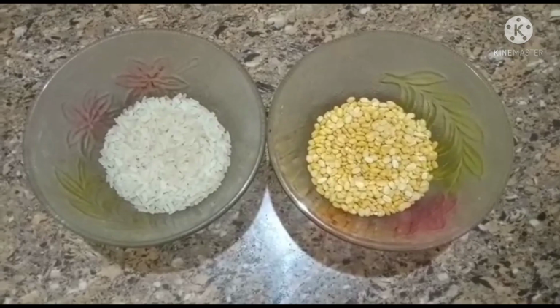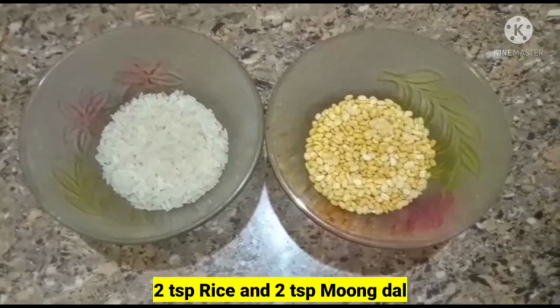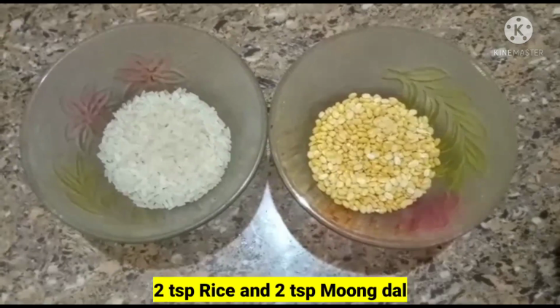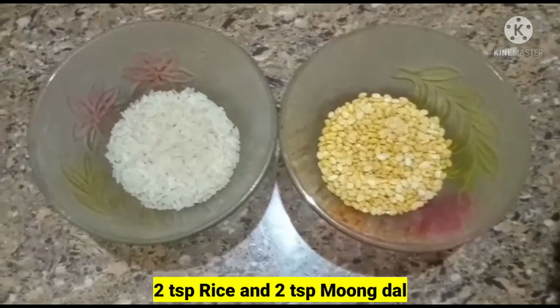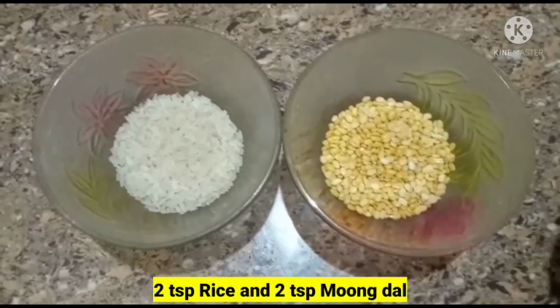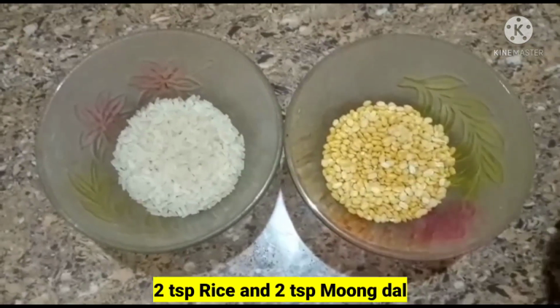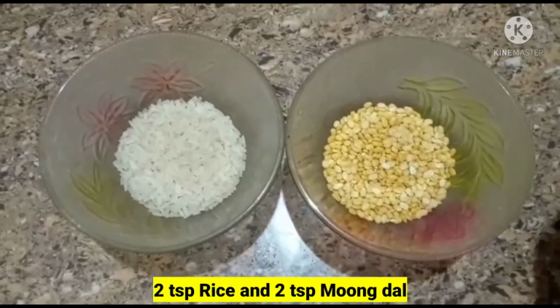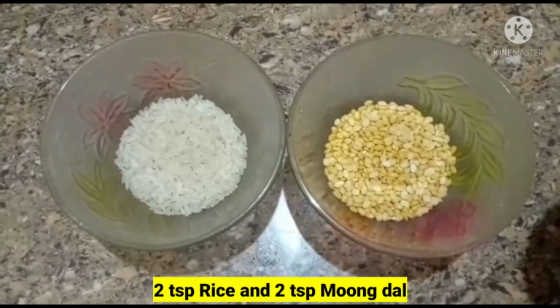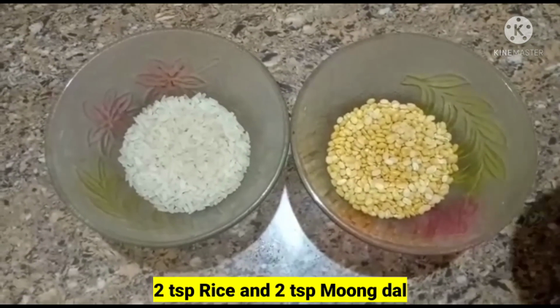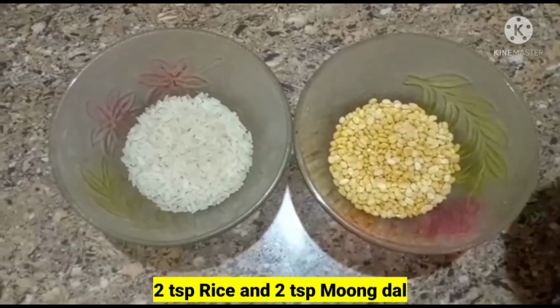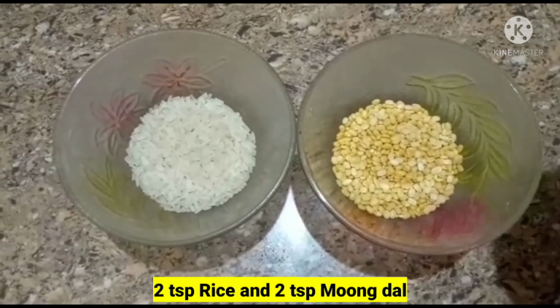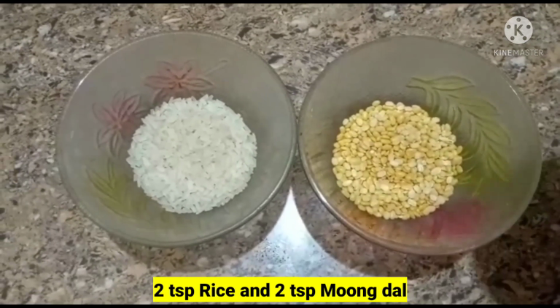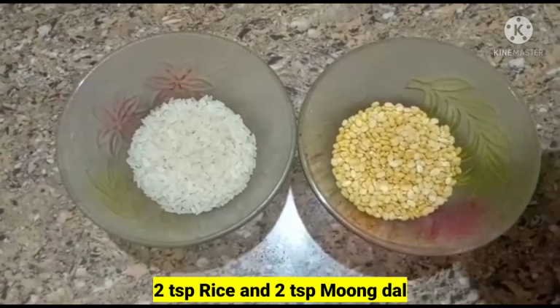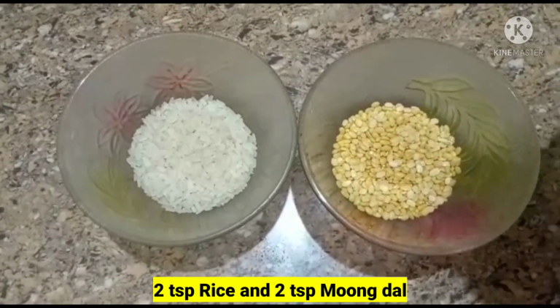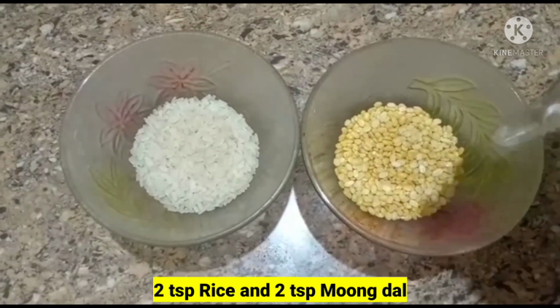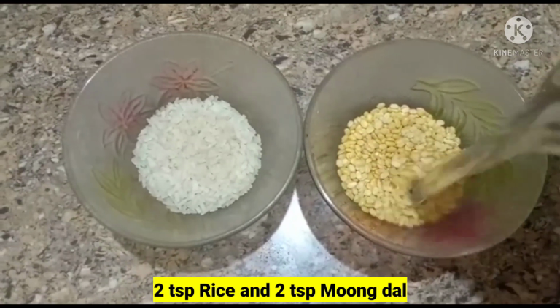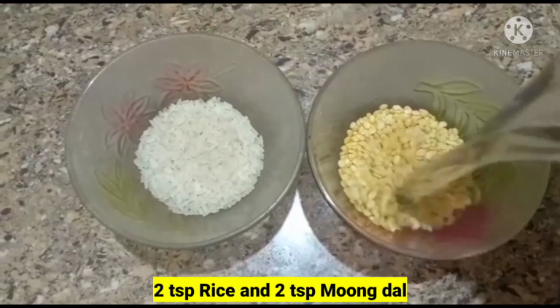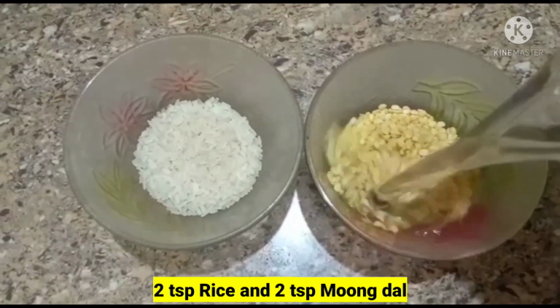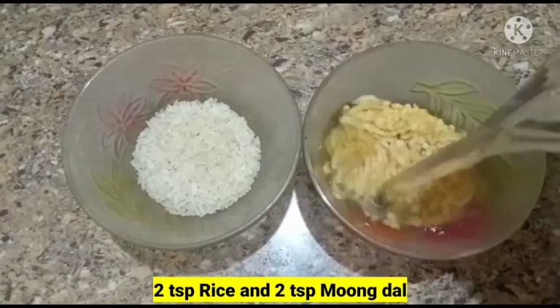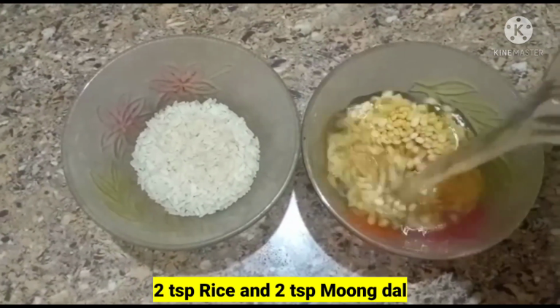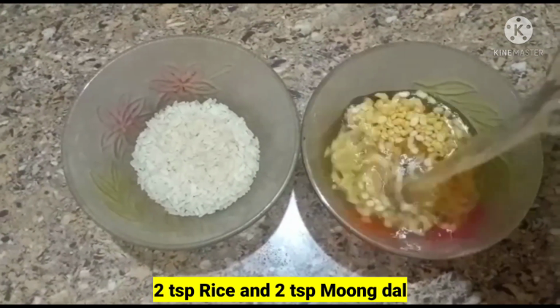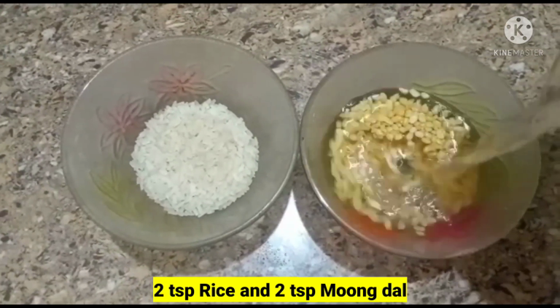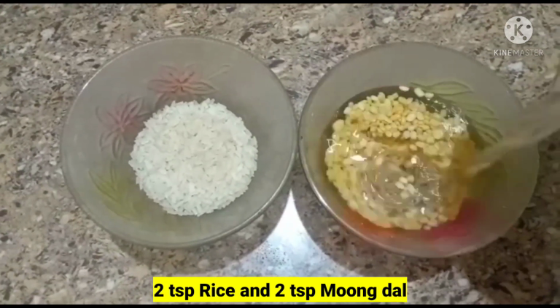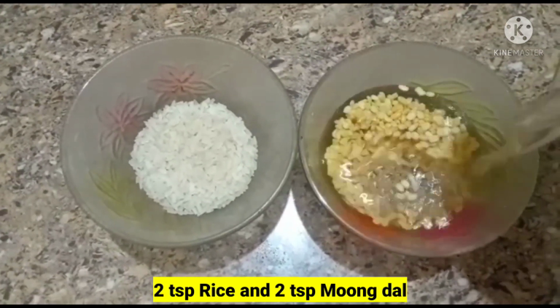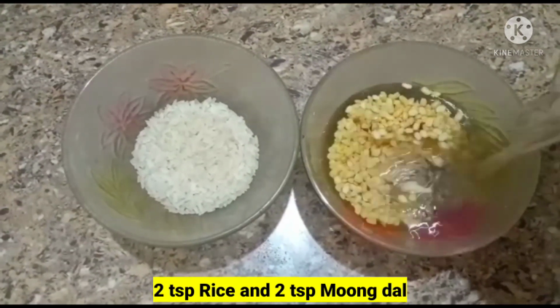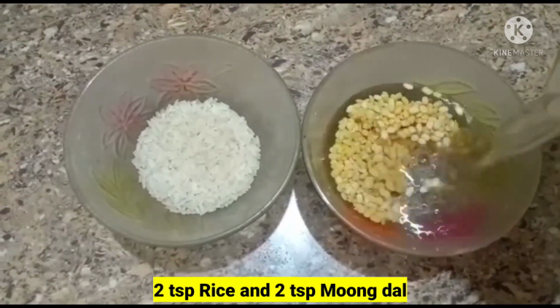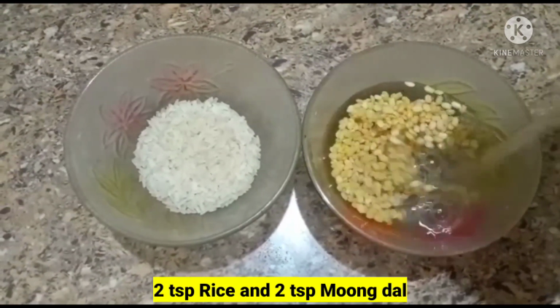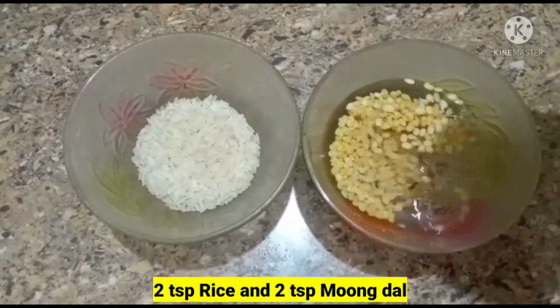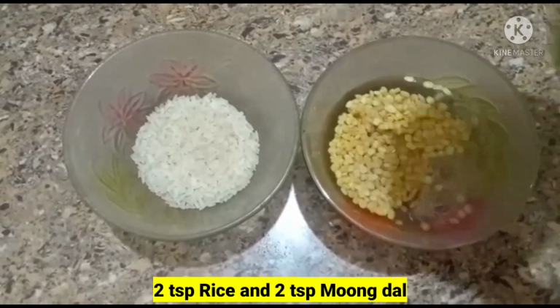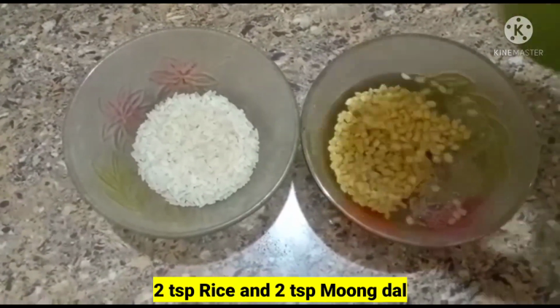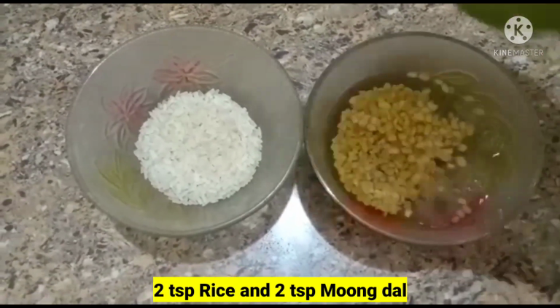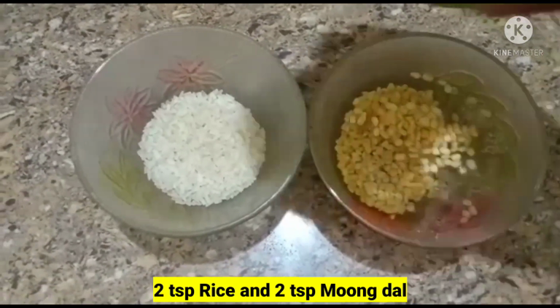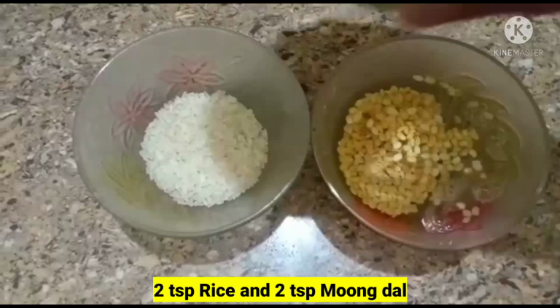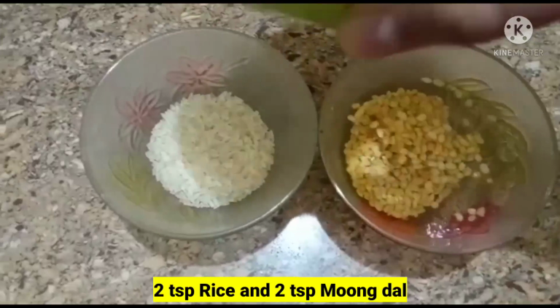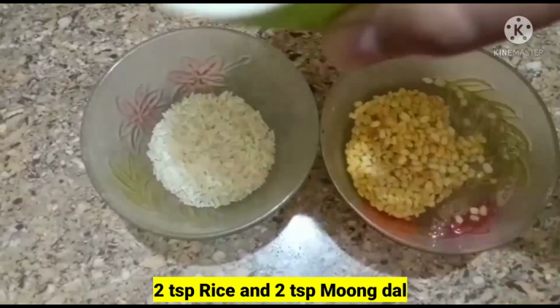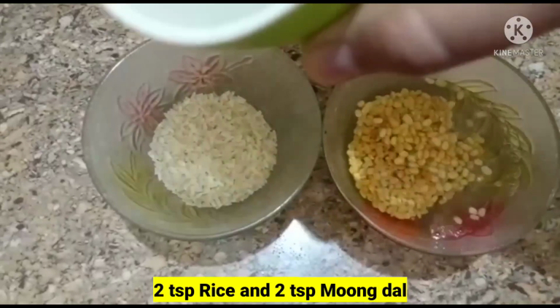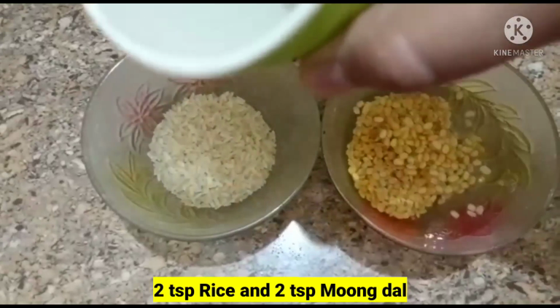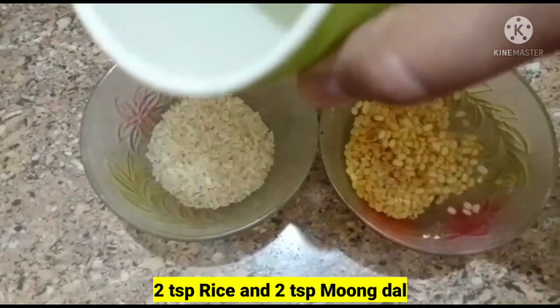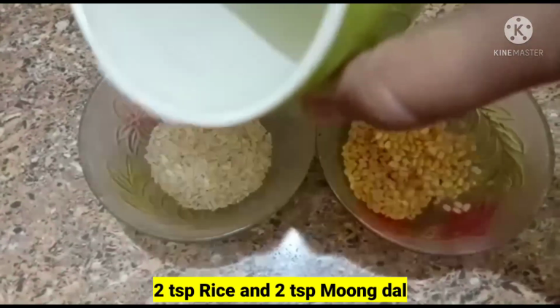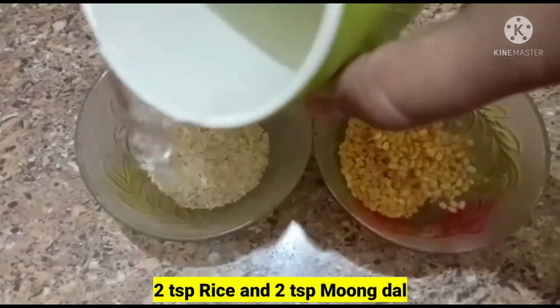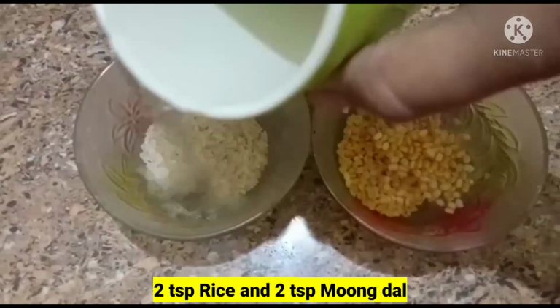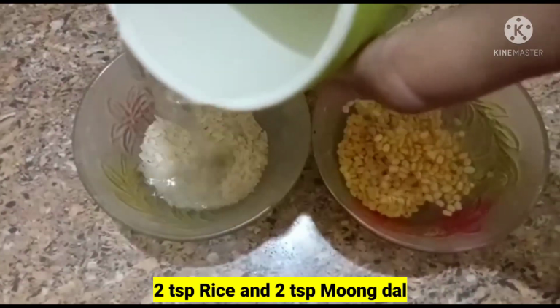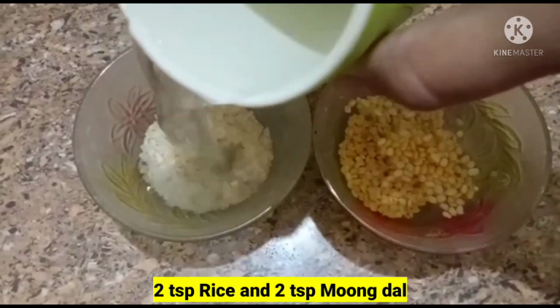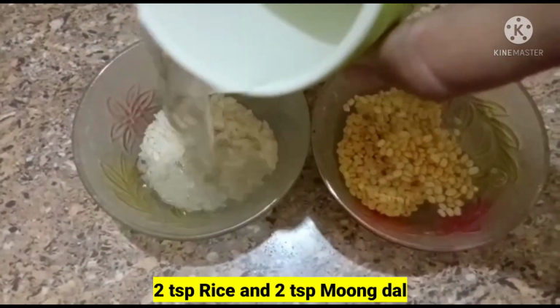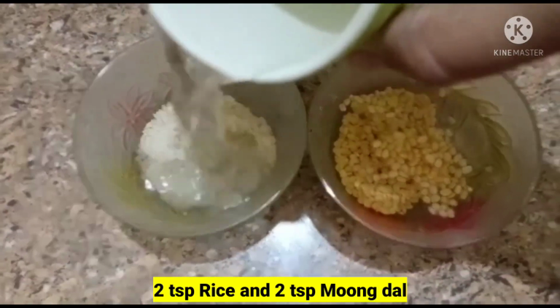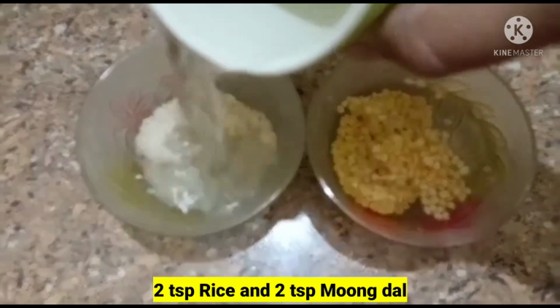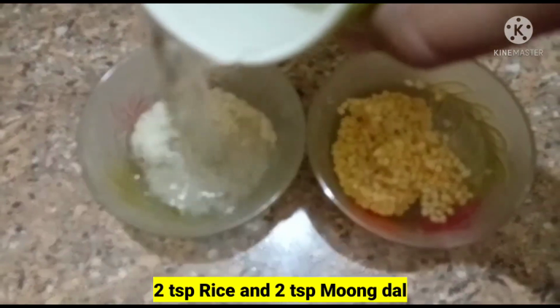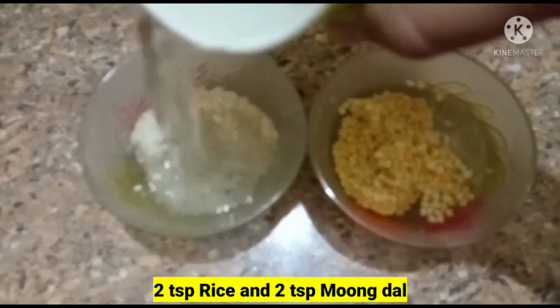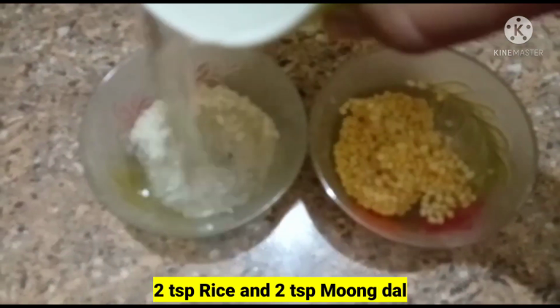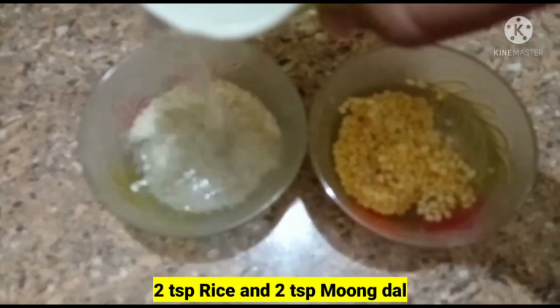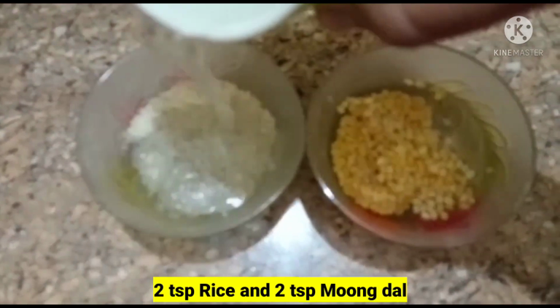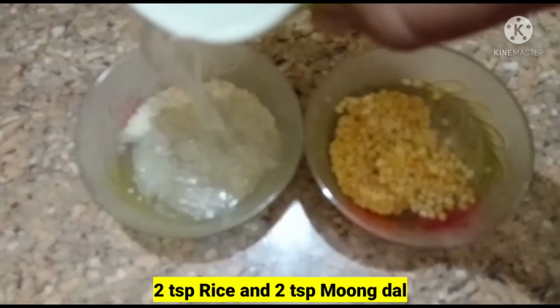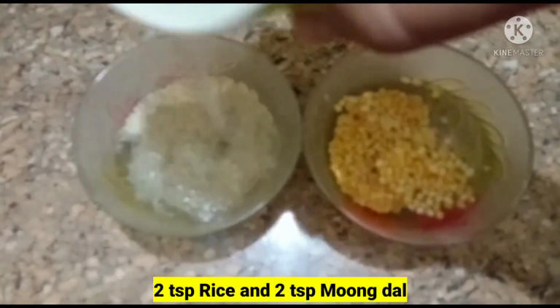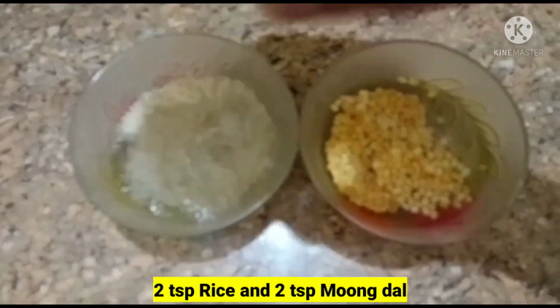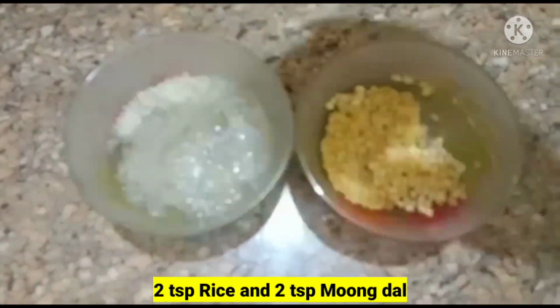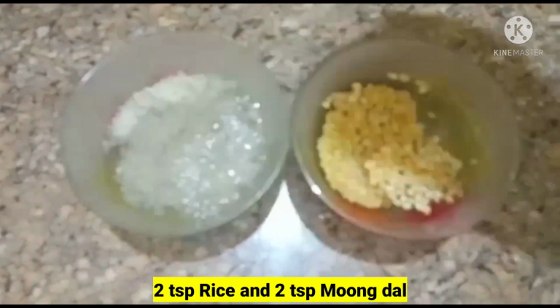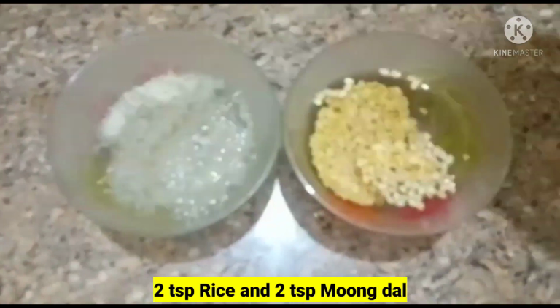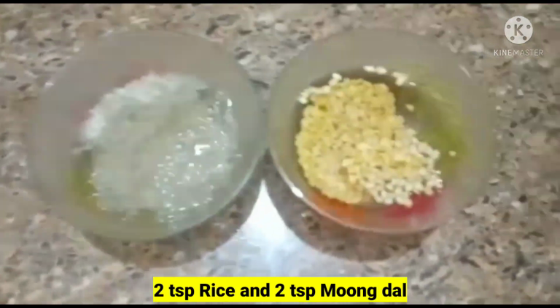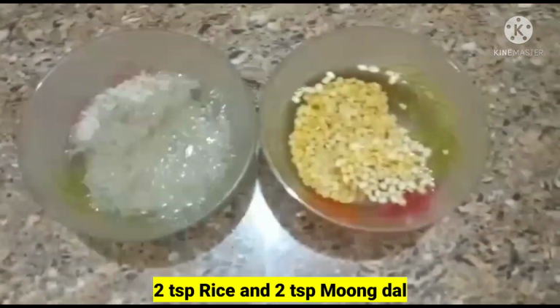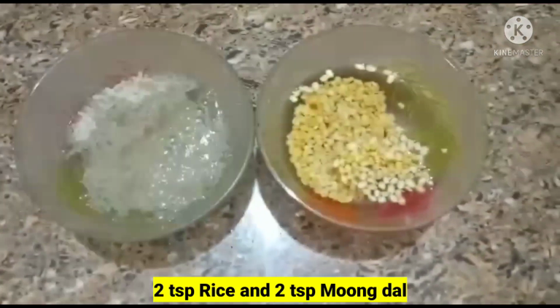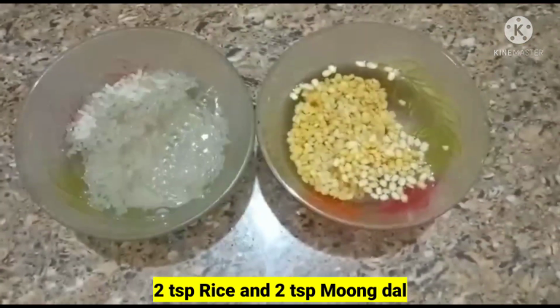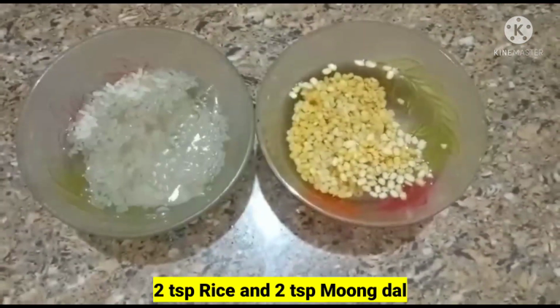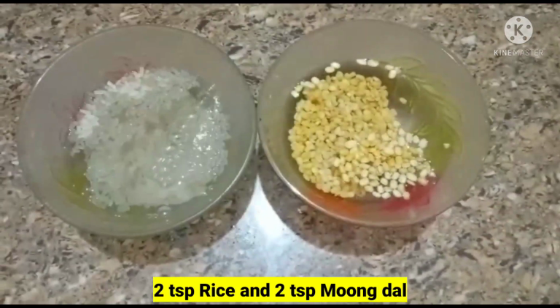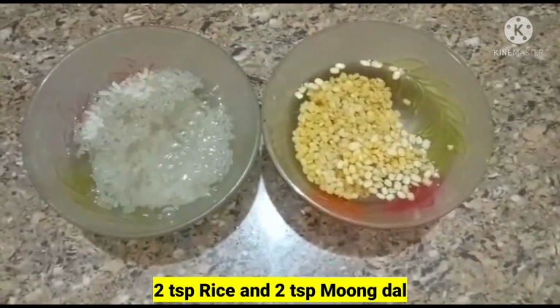So friends, we are going to show you how to do this recipe today. Now we will show you which recipe to make.